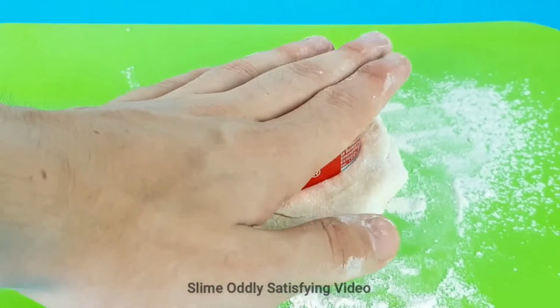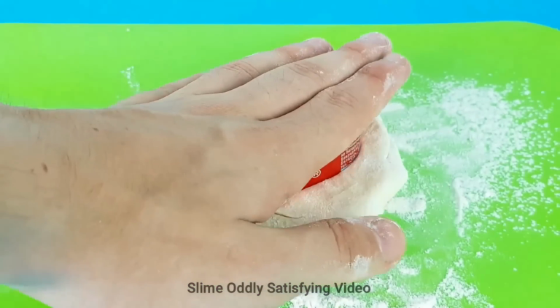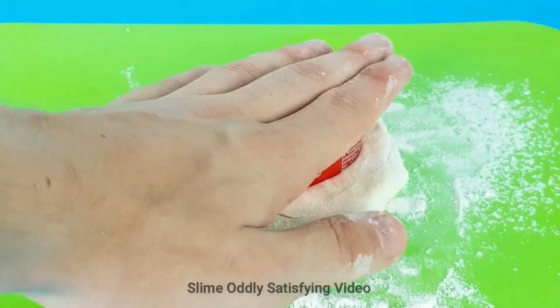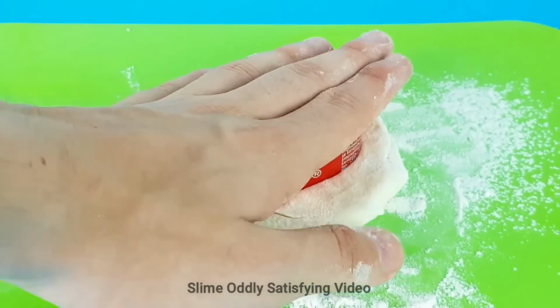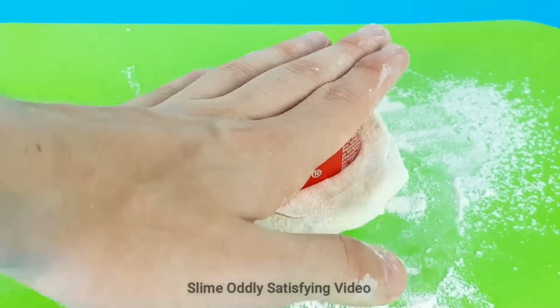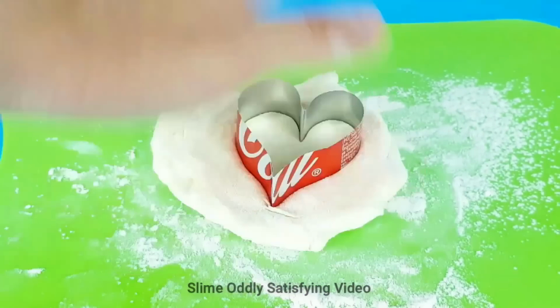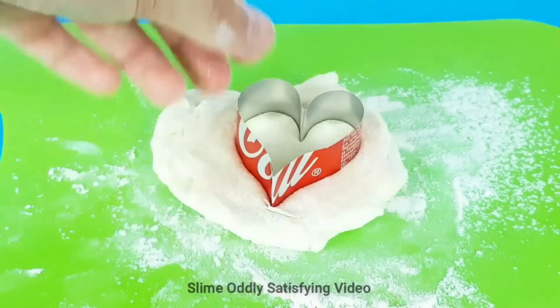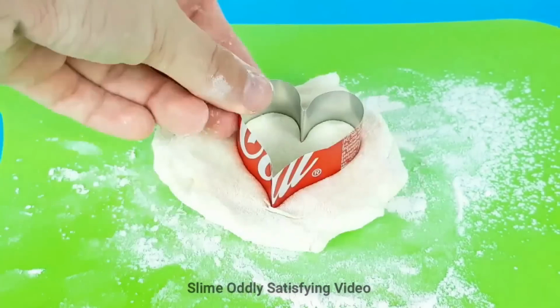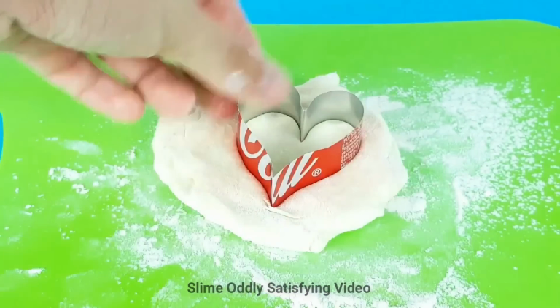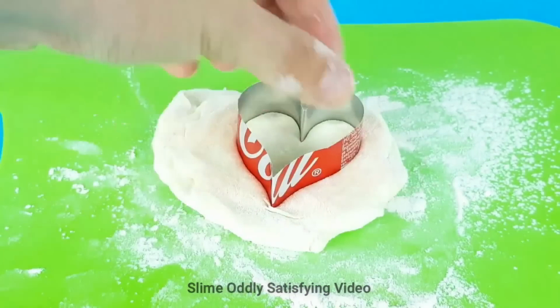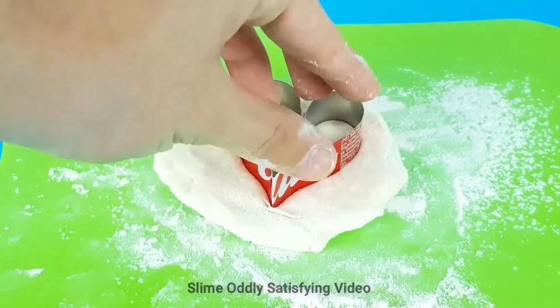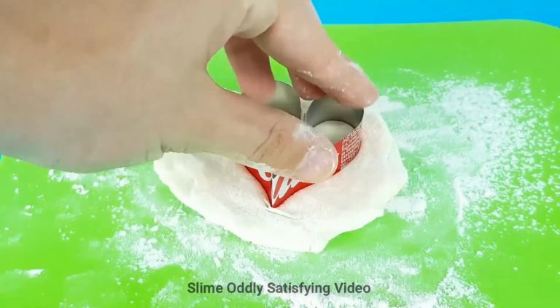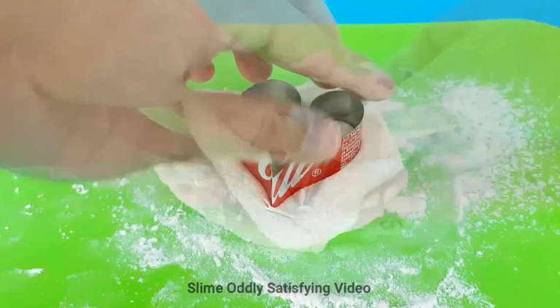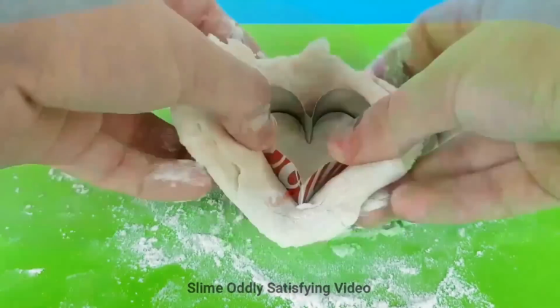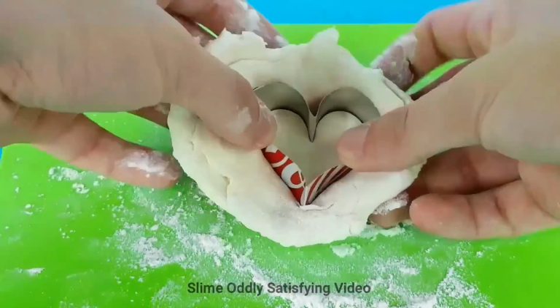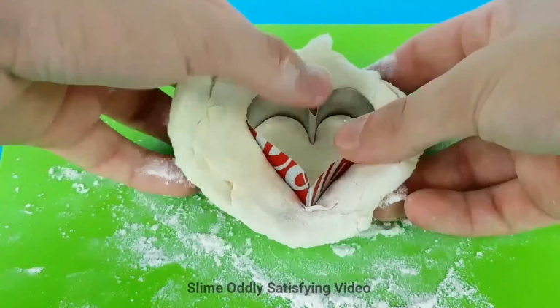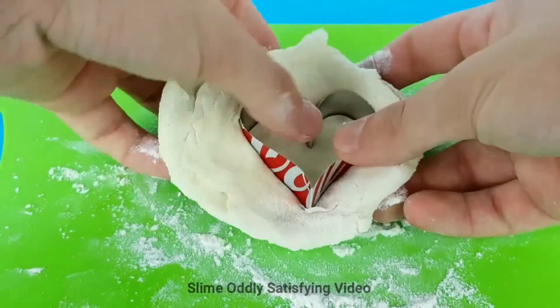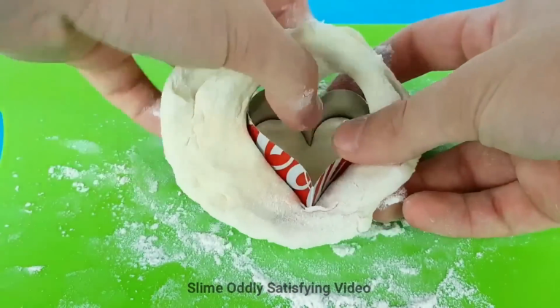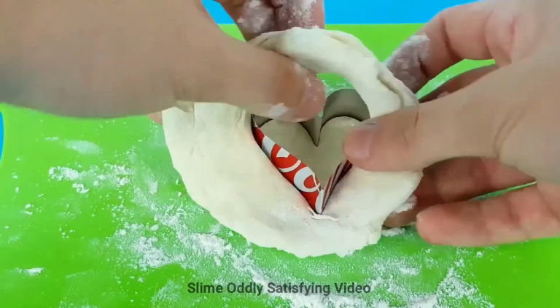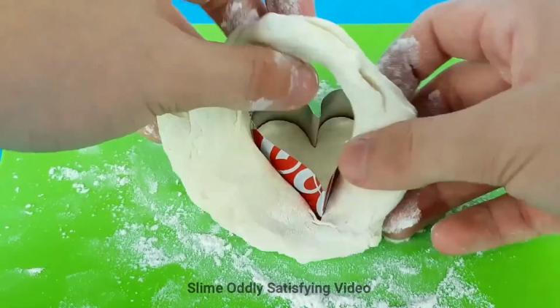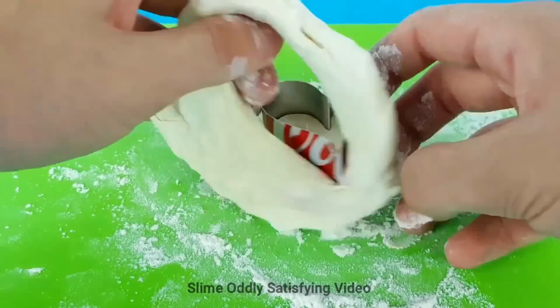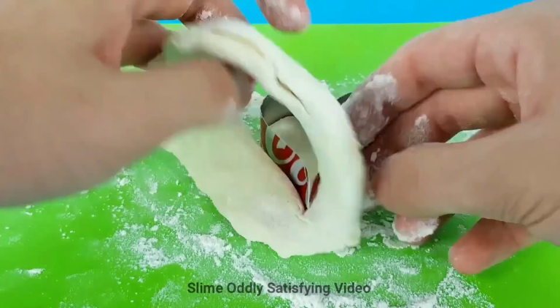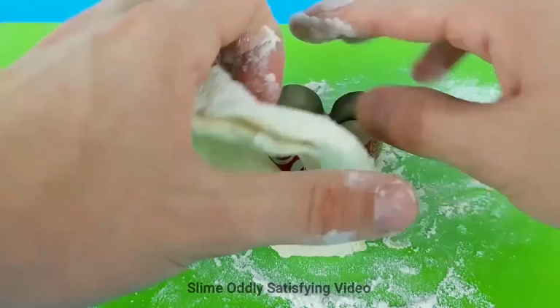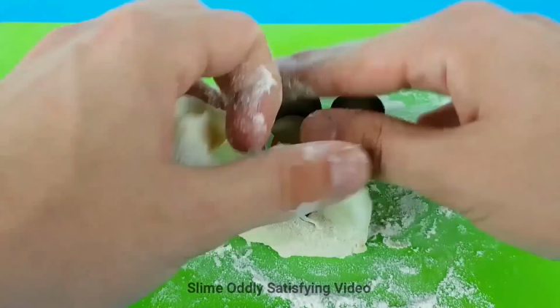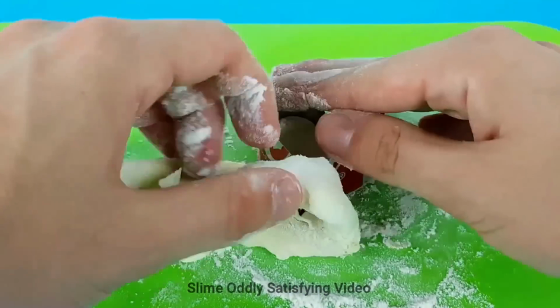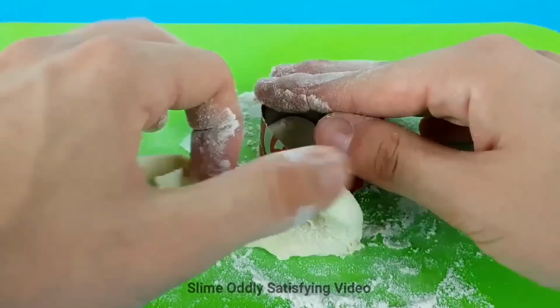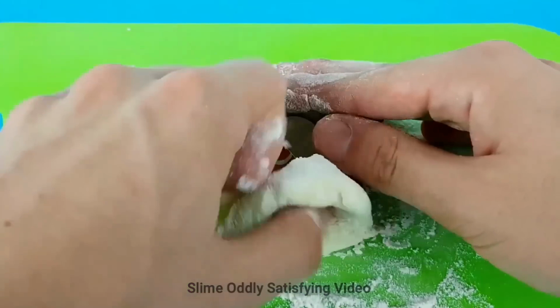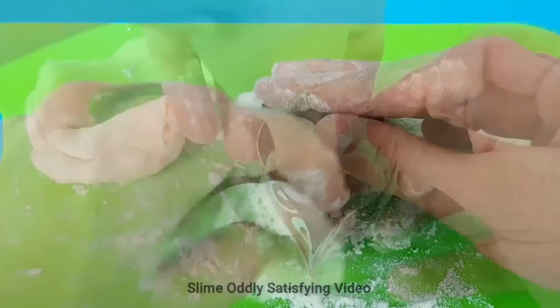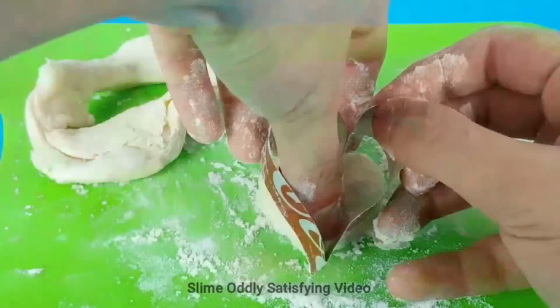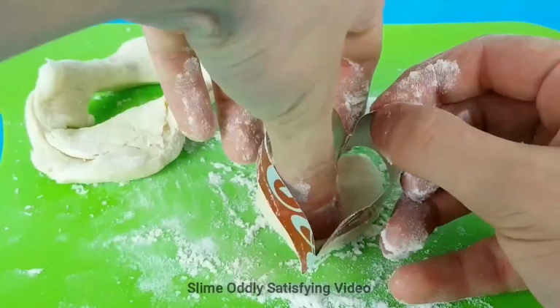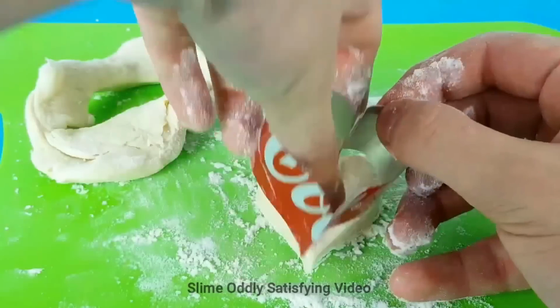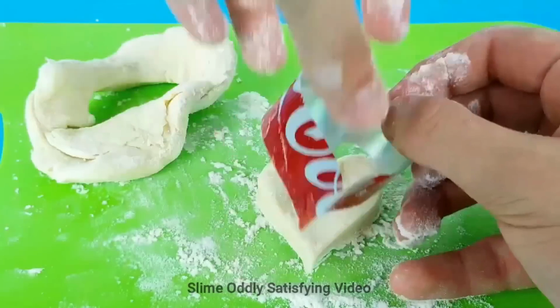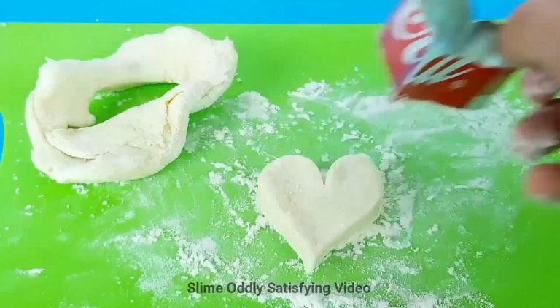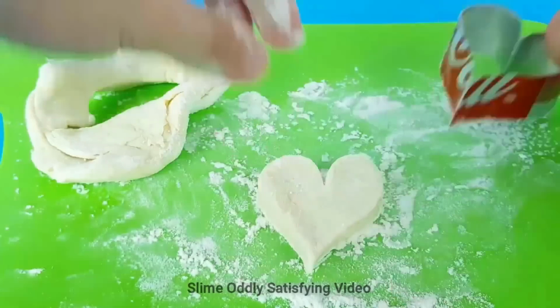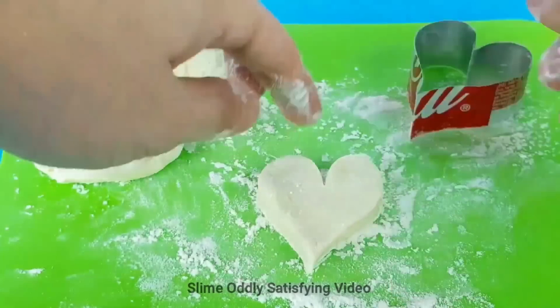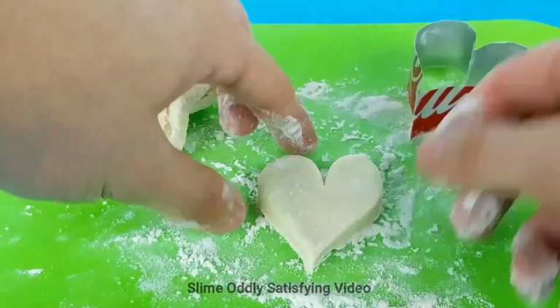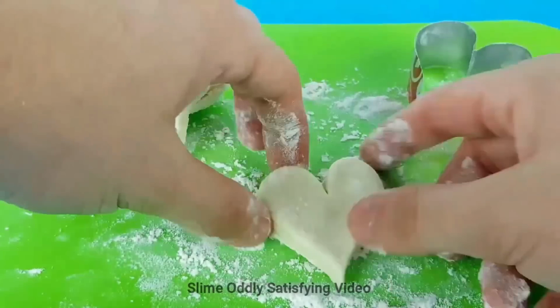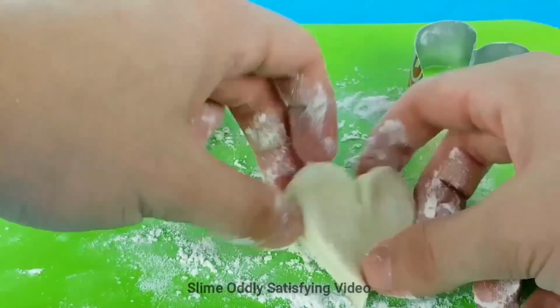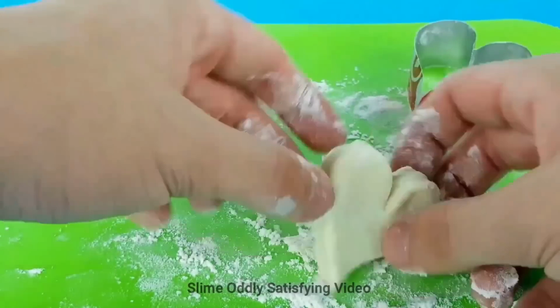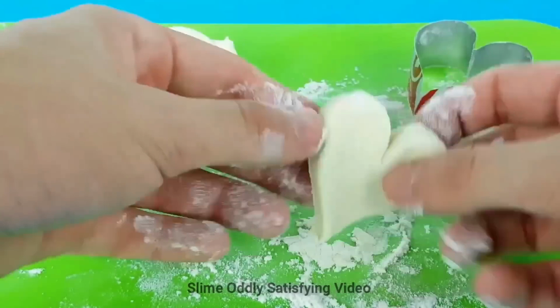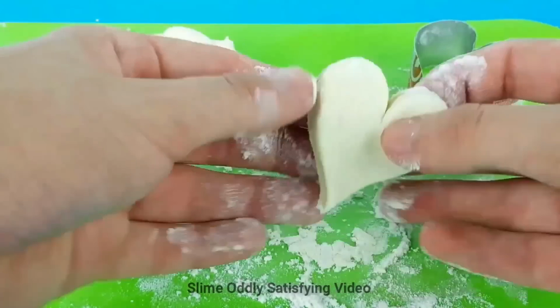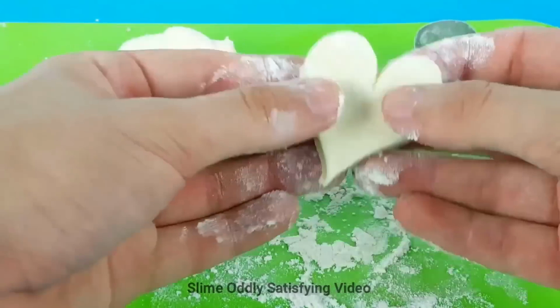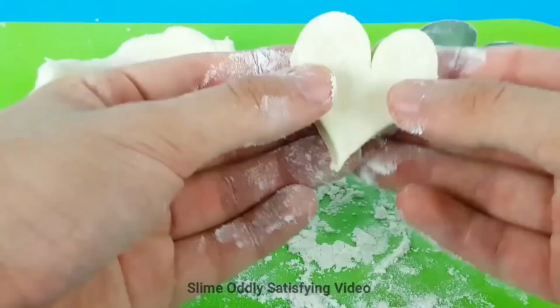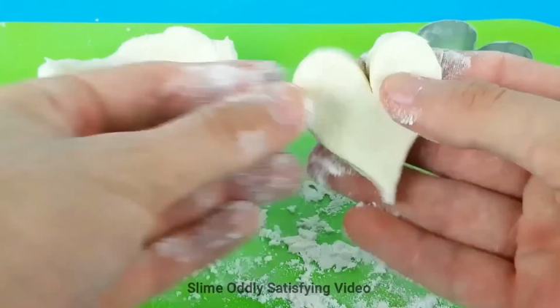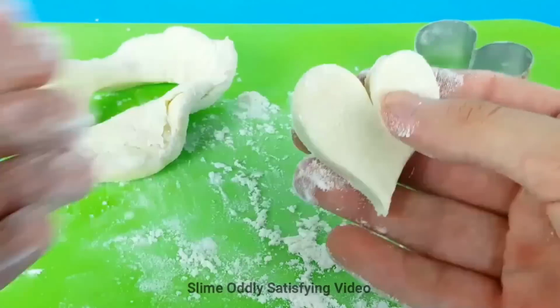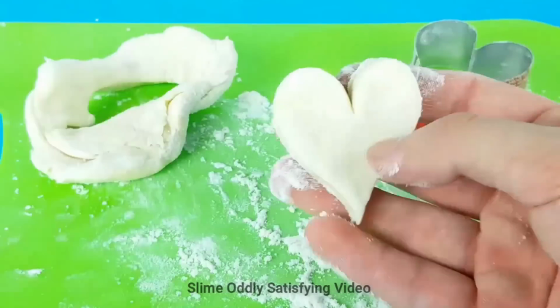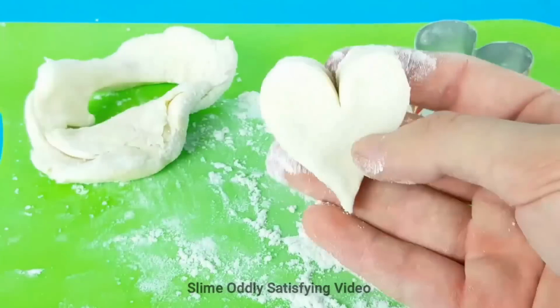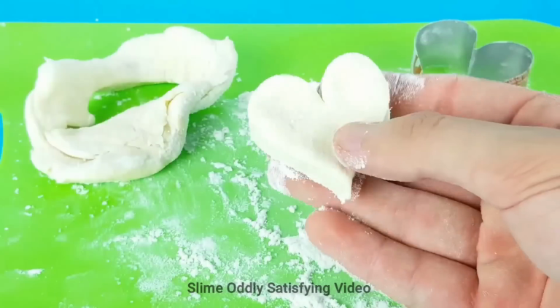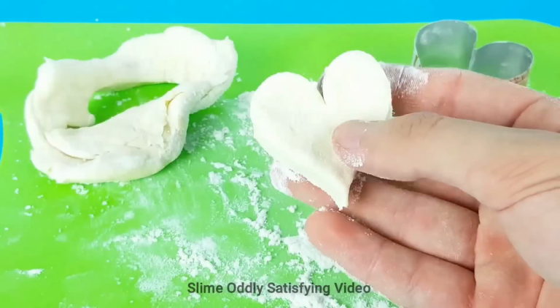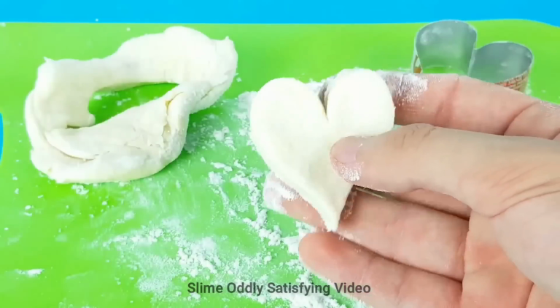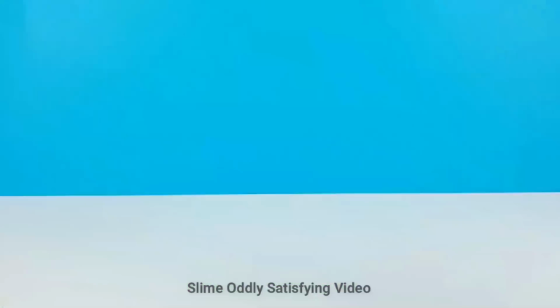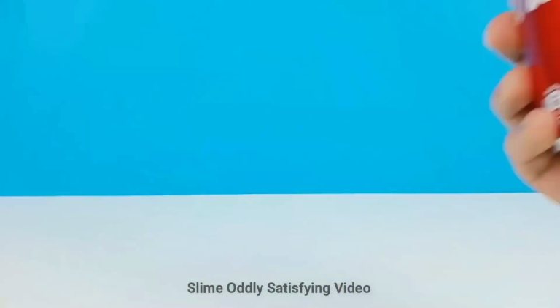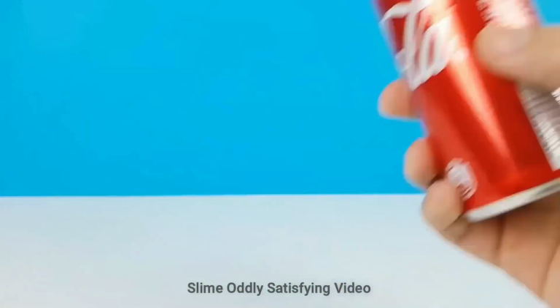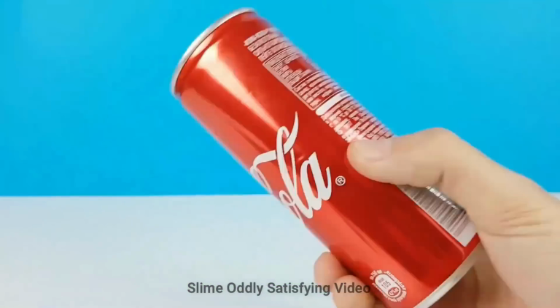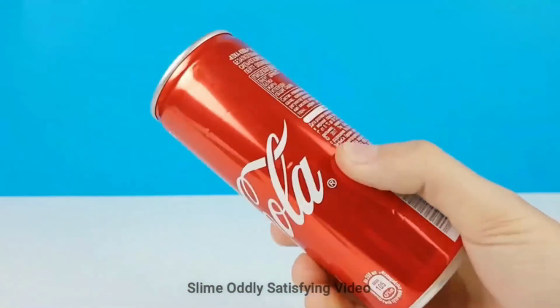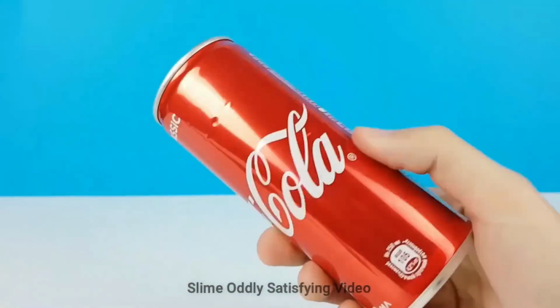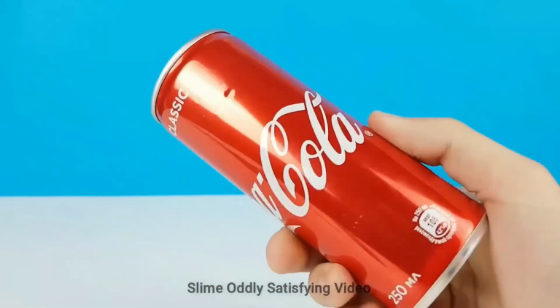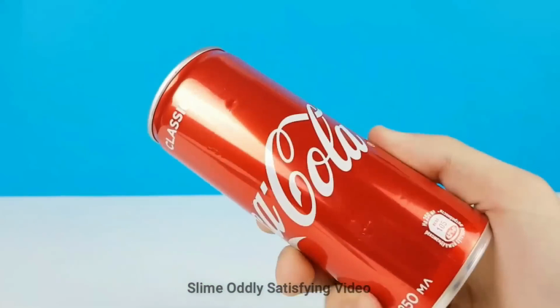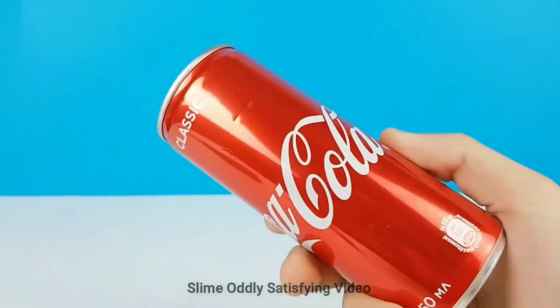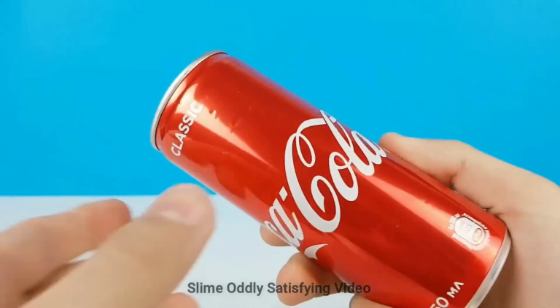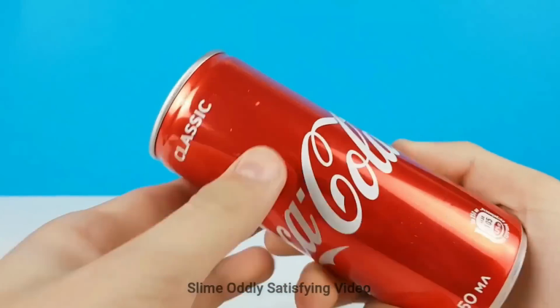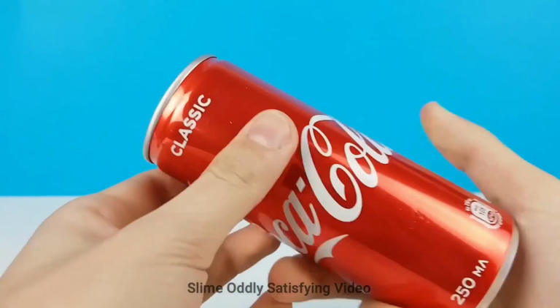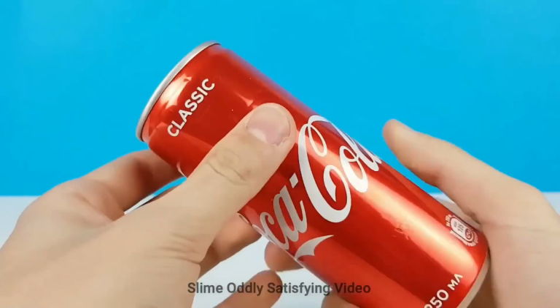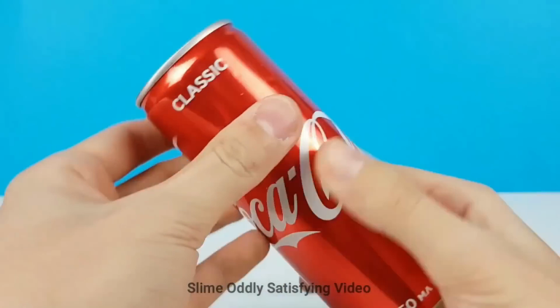We're going to roll out some dough with flour and make a heart biscuit.